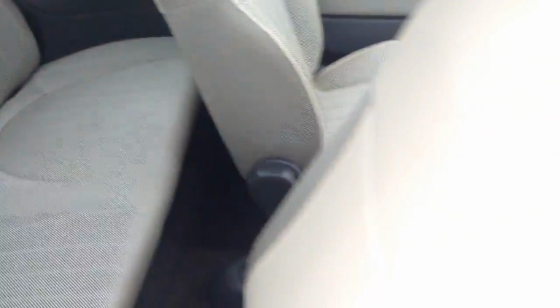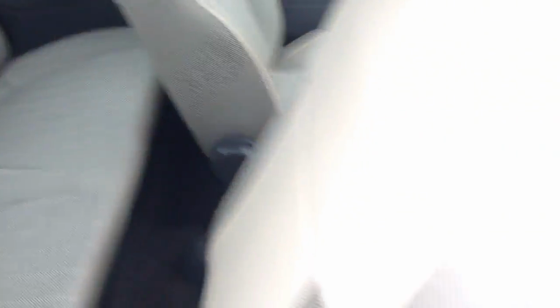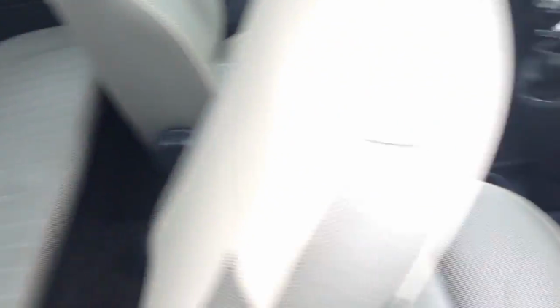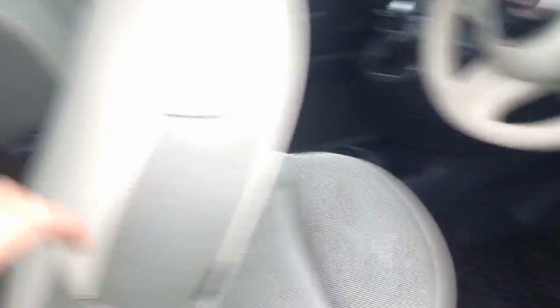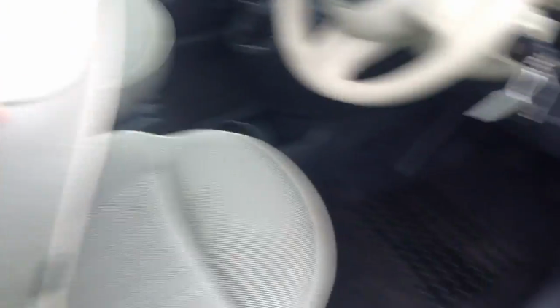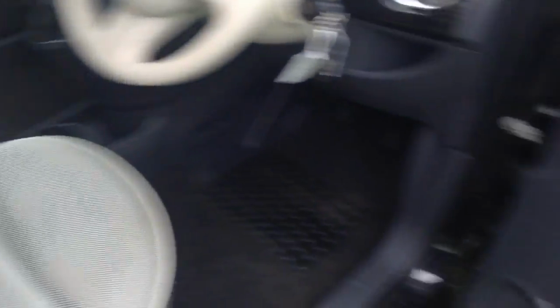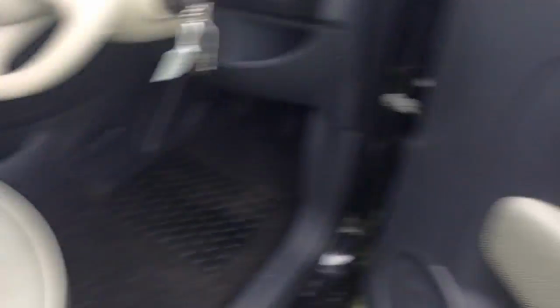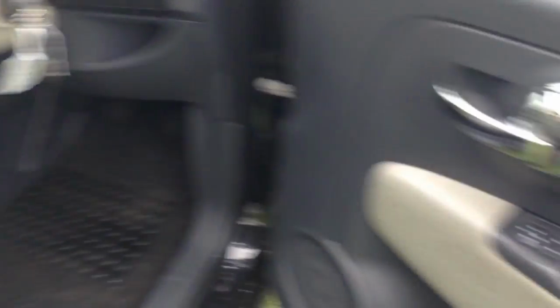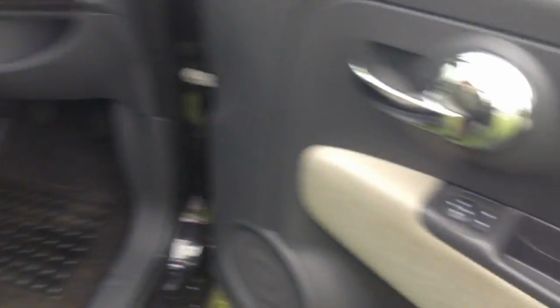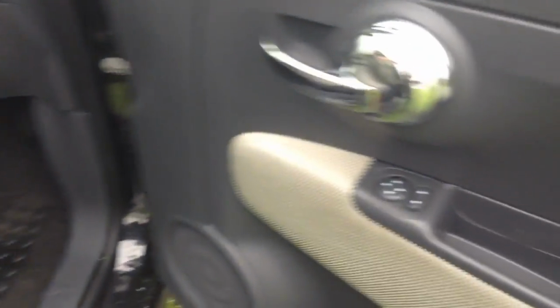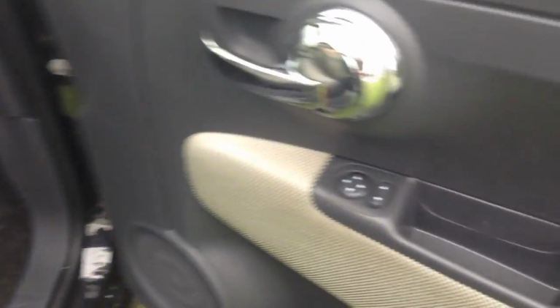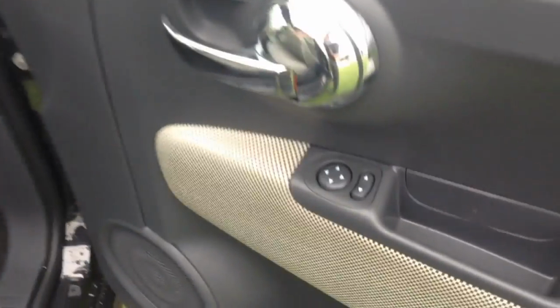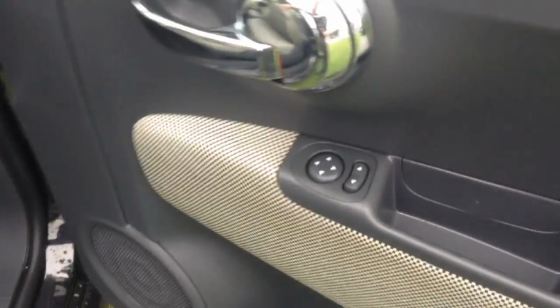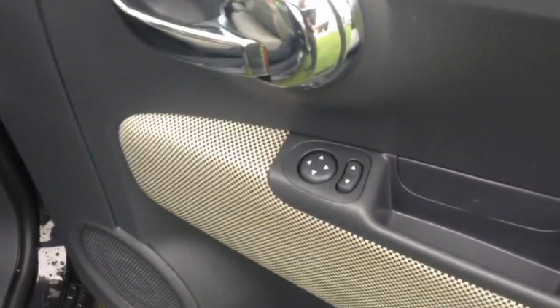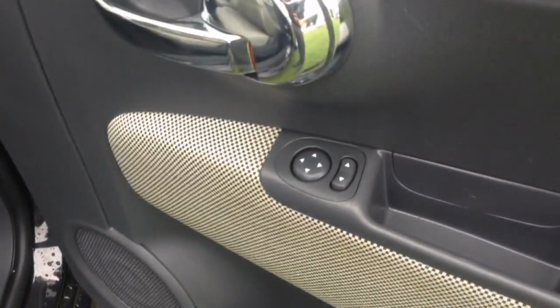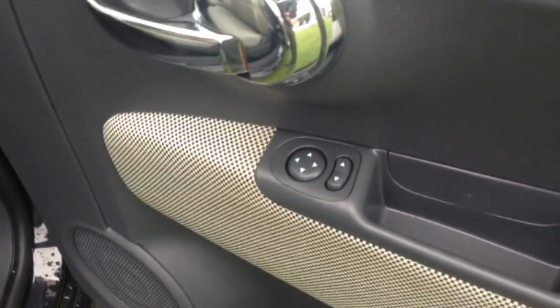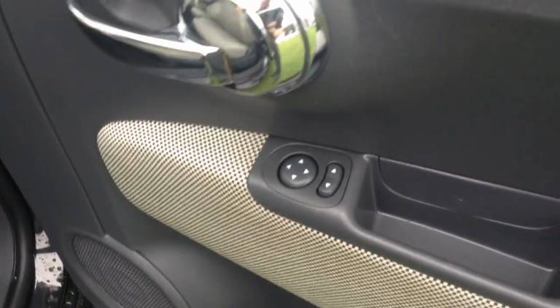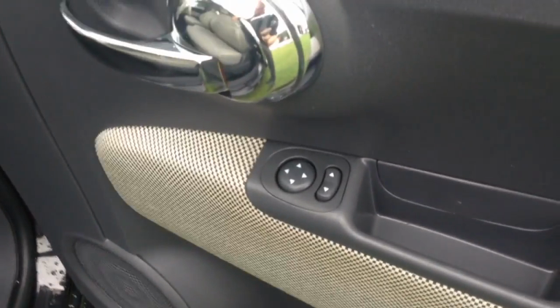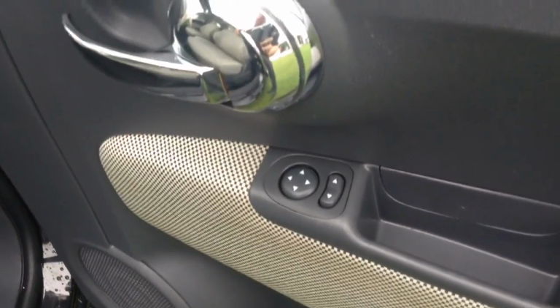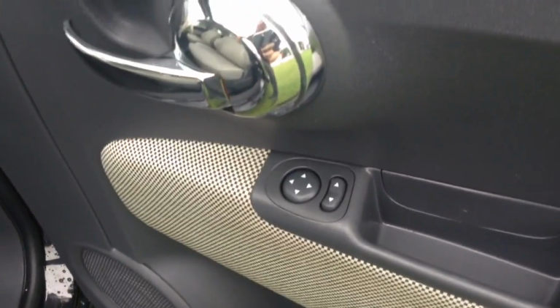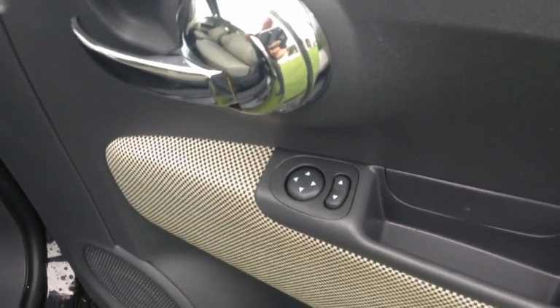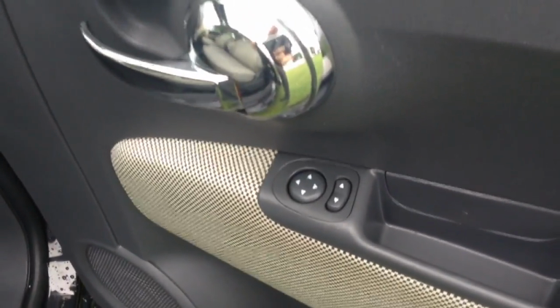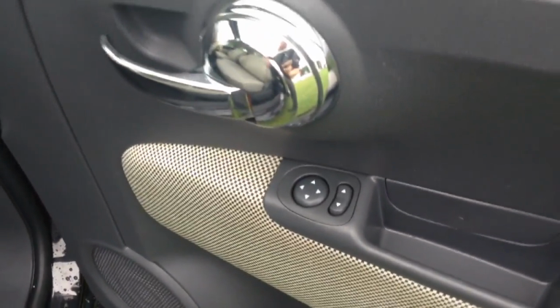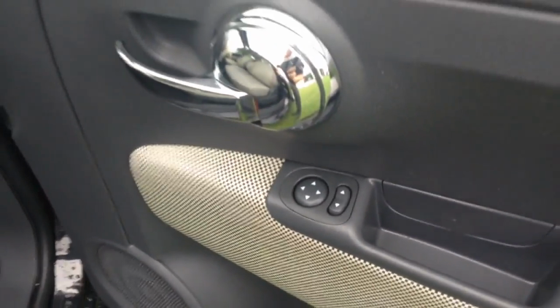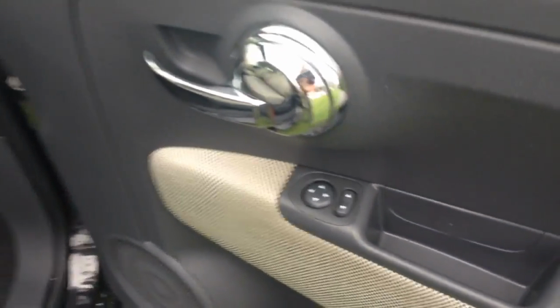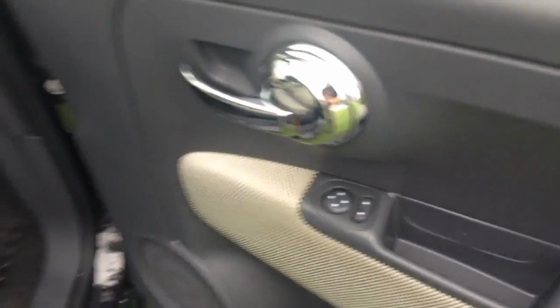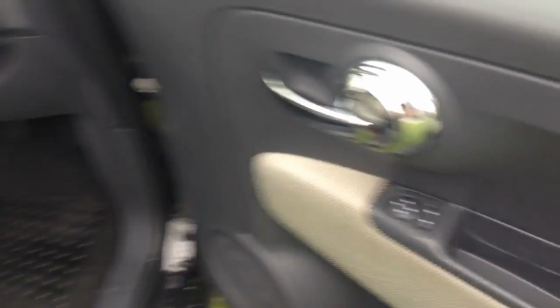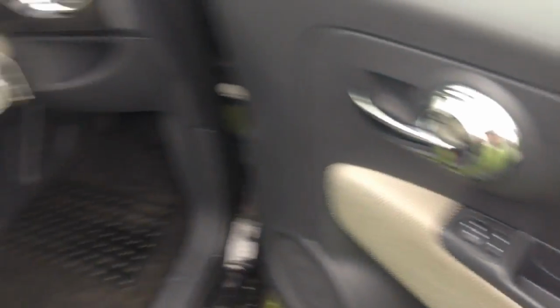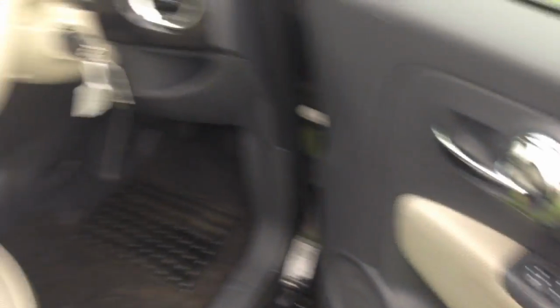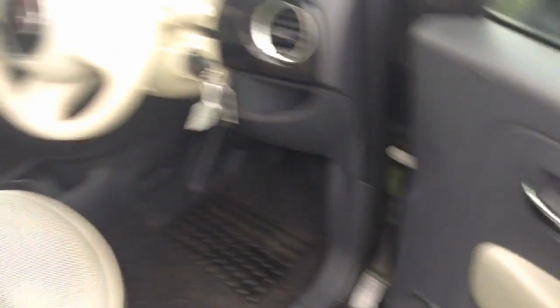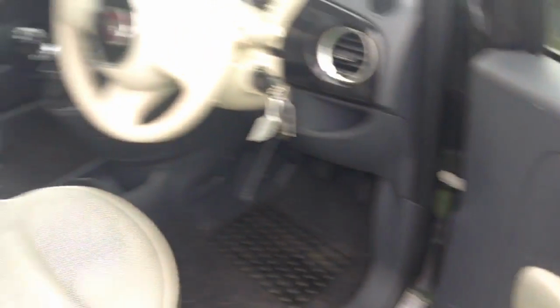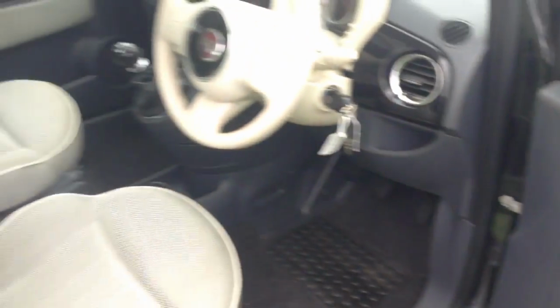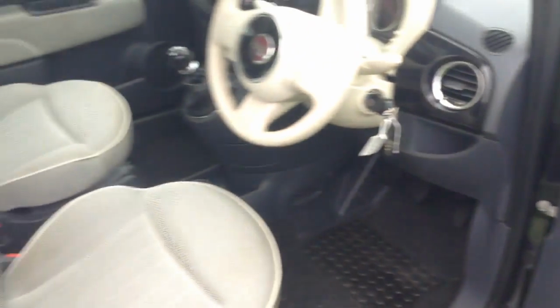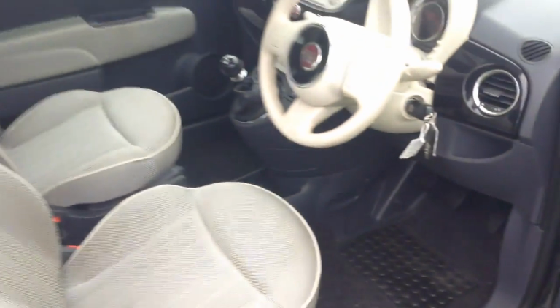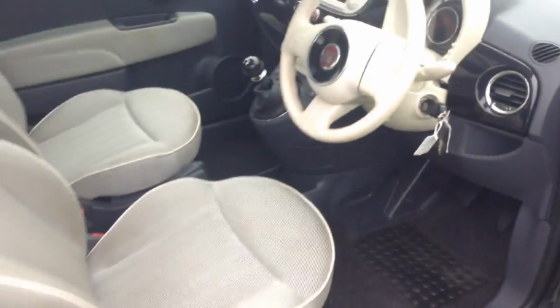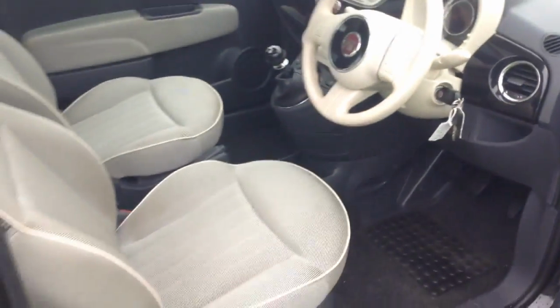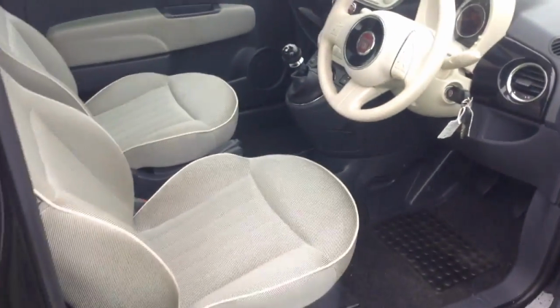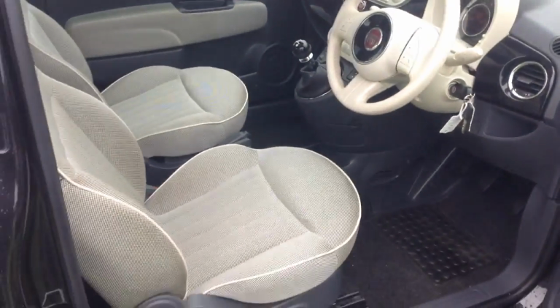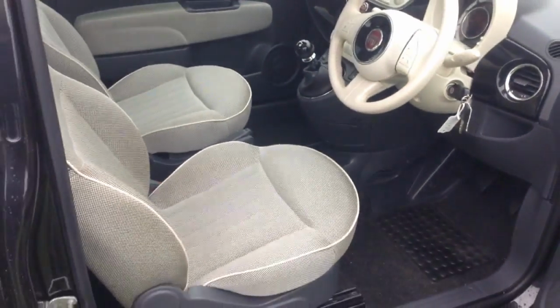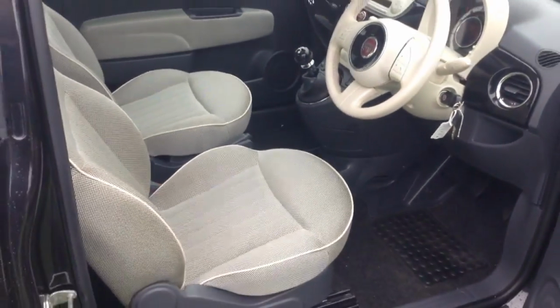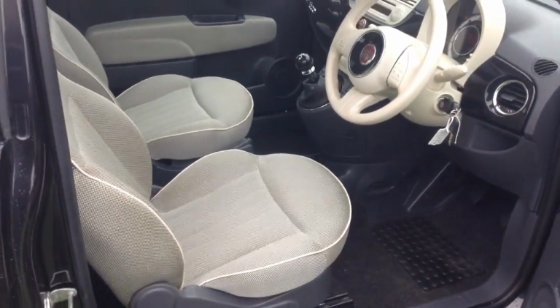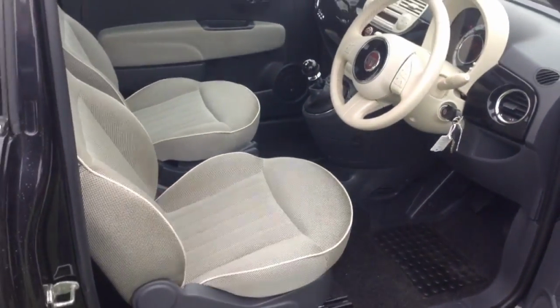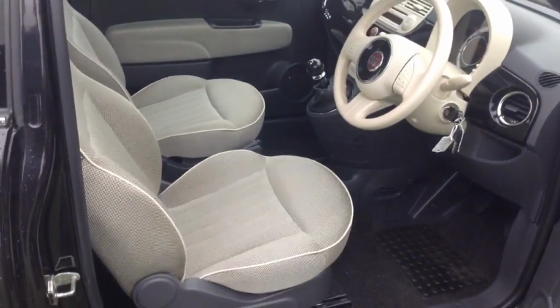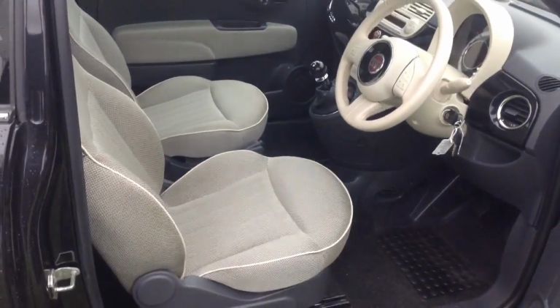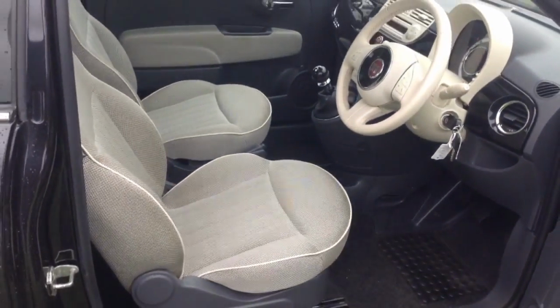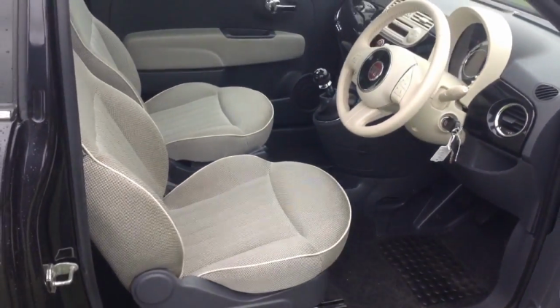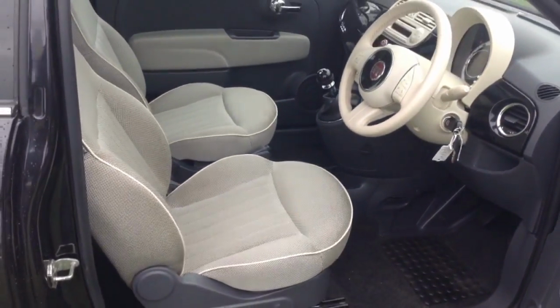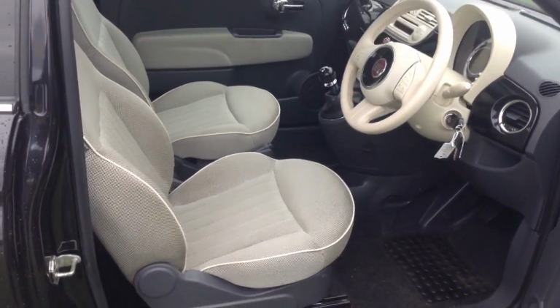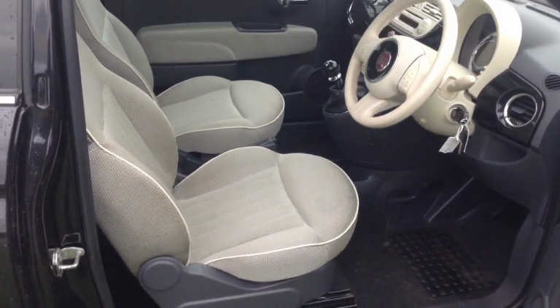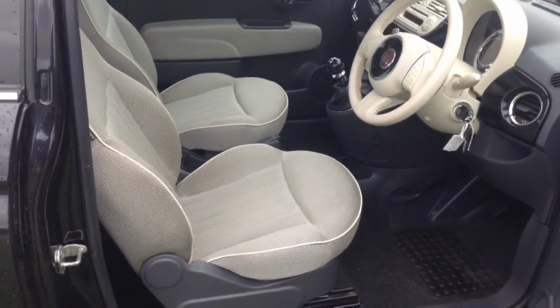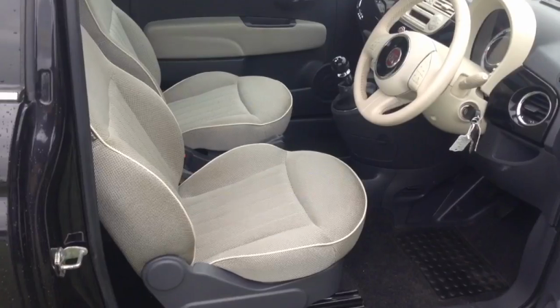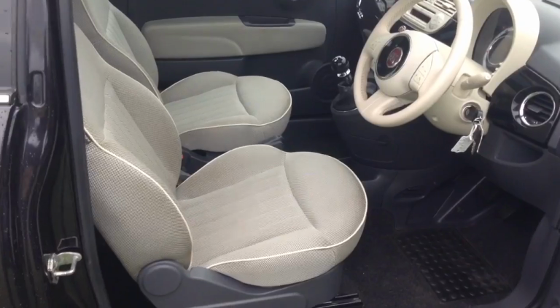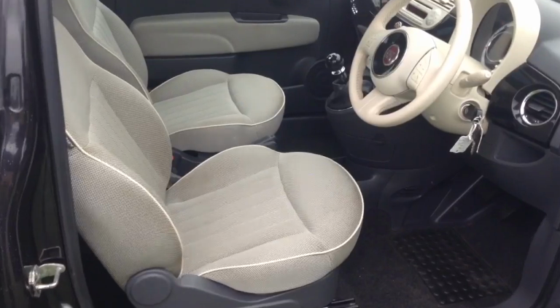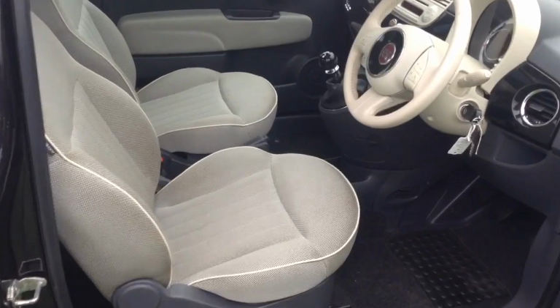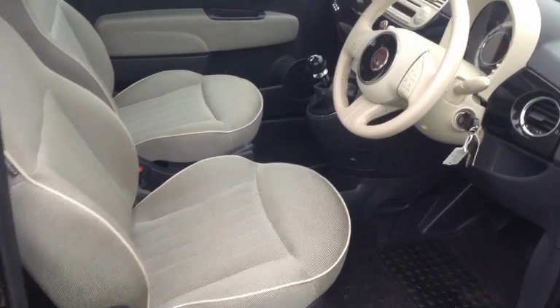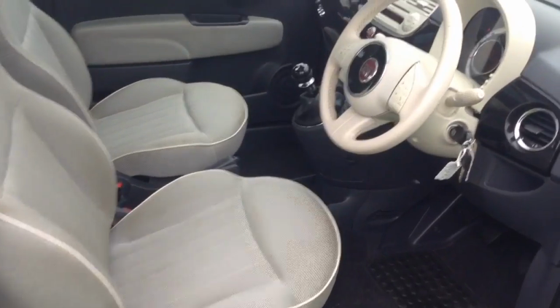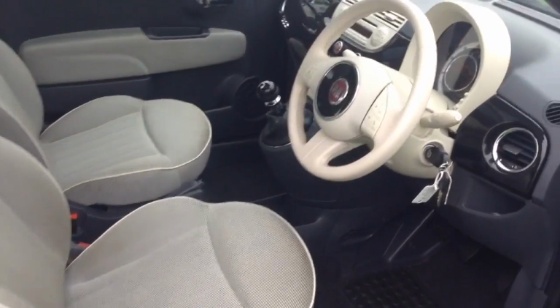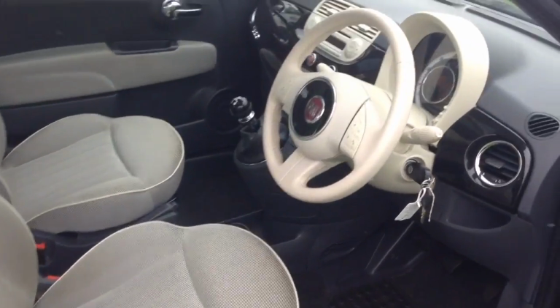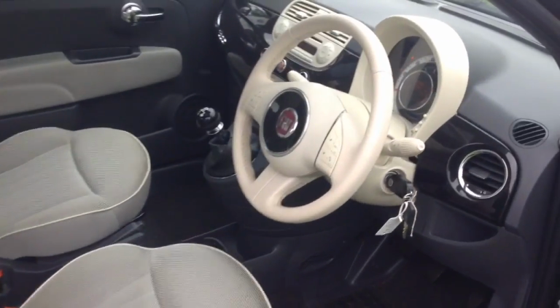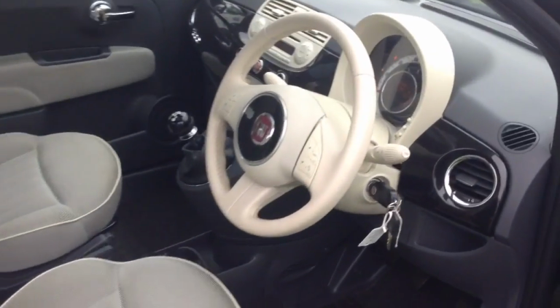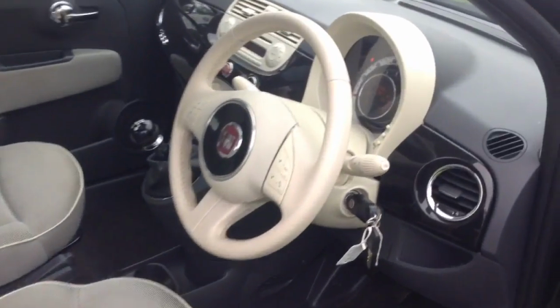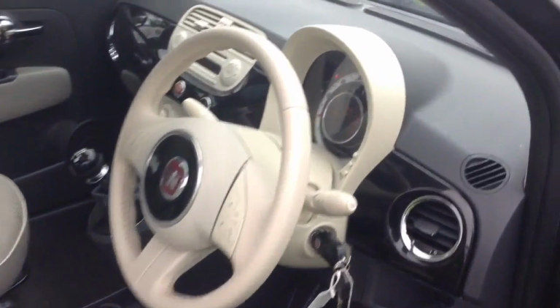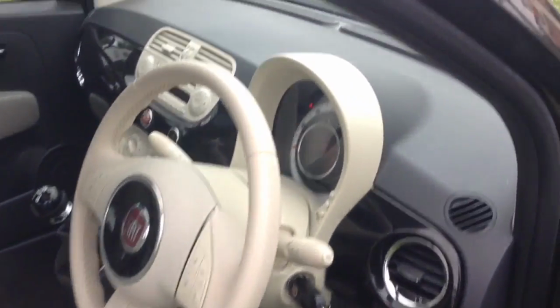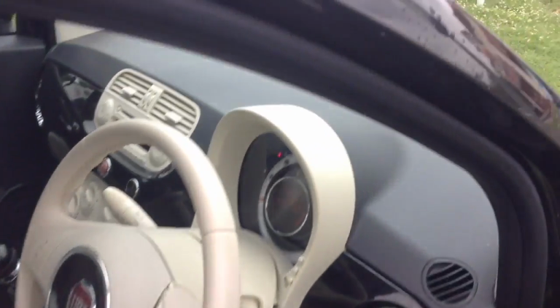Moving into the front of the vehicle, you've got your electric mirror adjustments as well as the same interior styling running right the way through into the front of the vehicle.